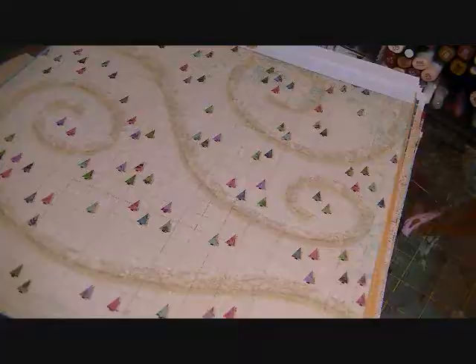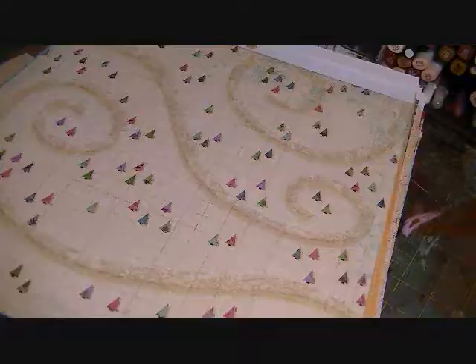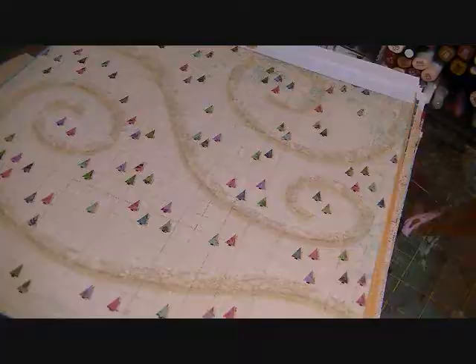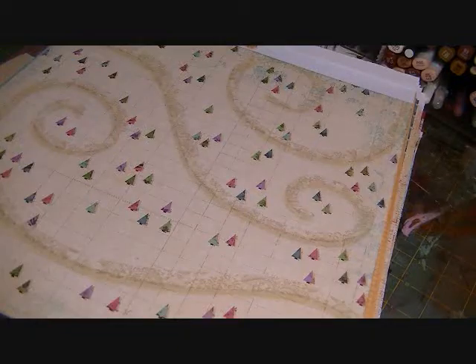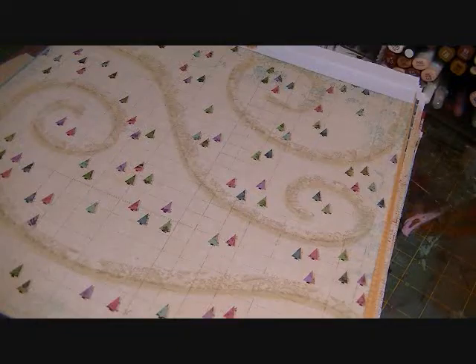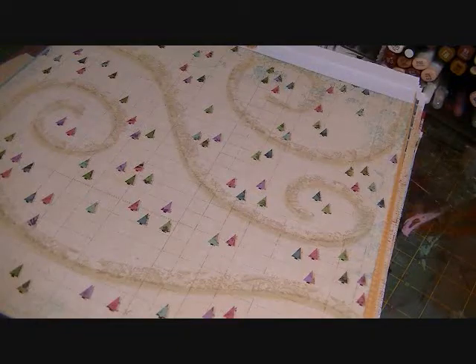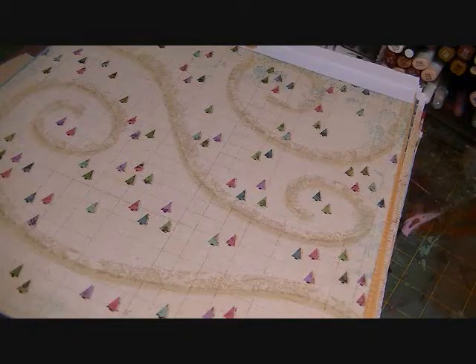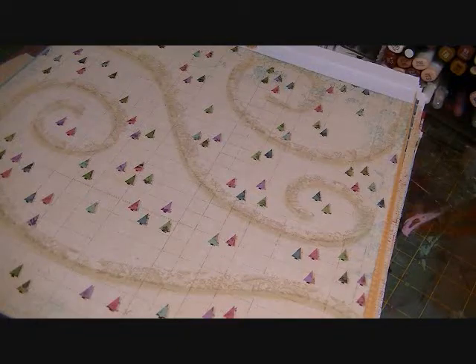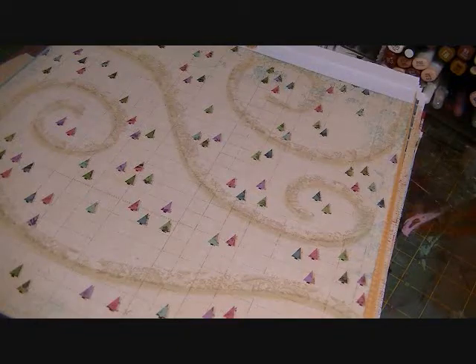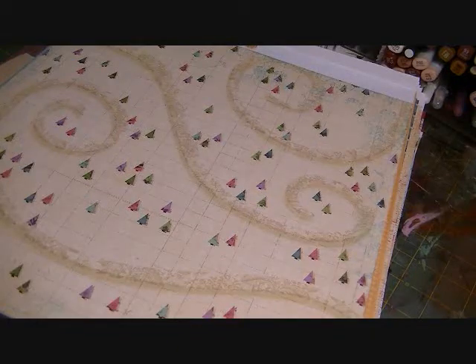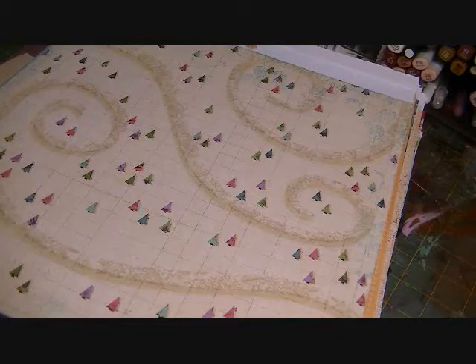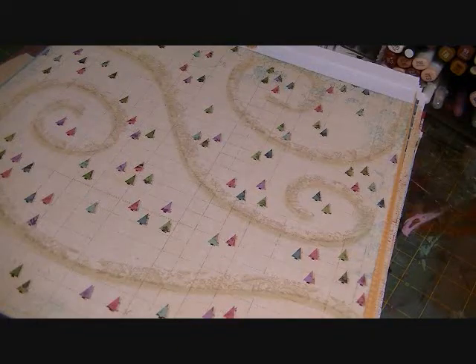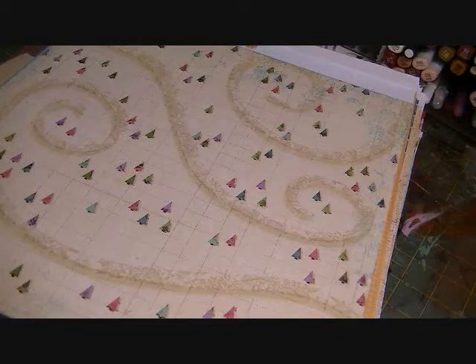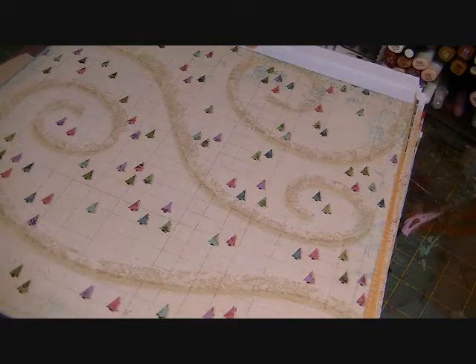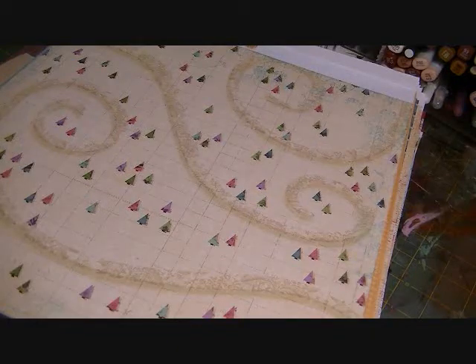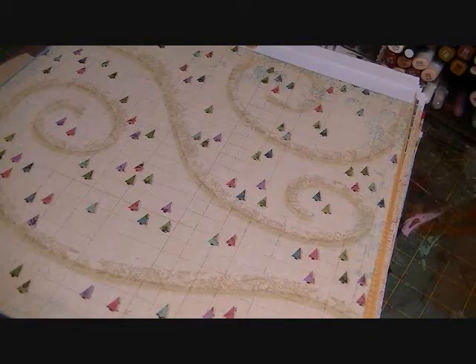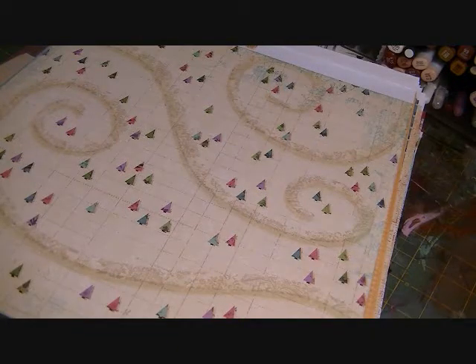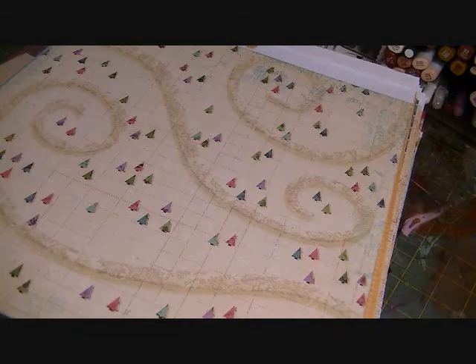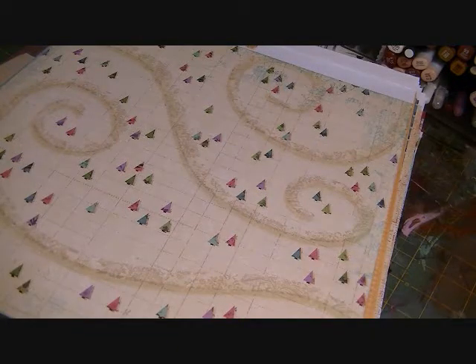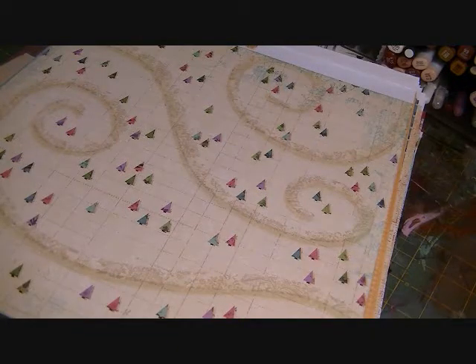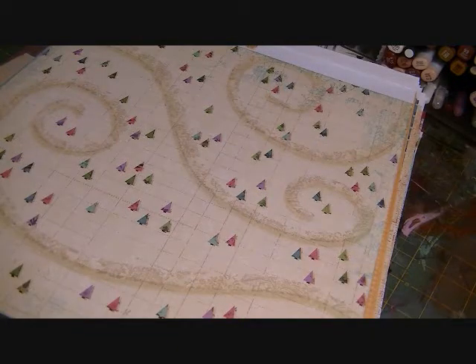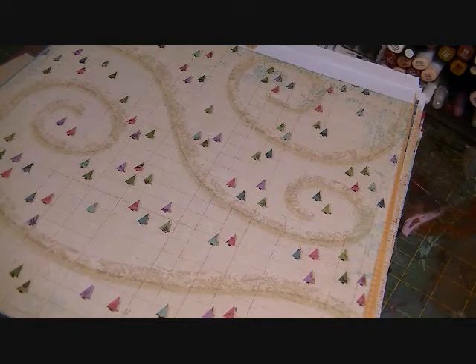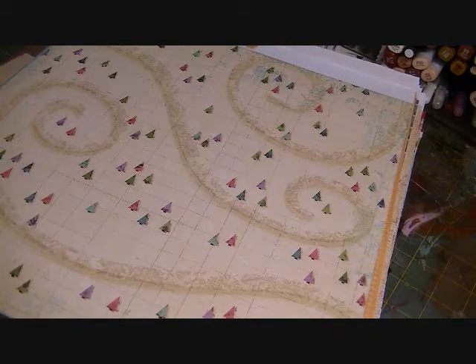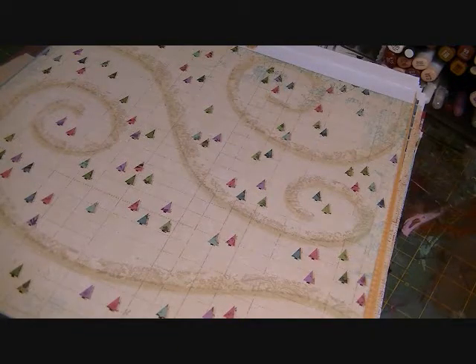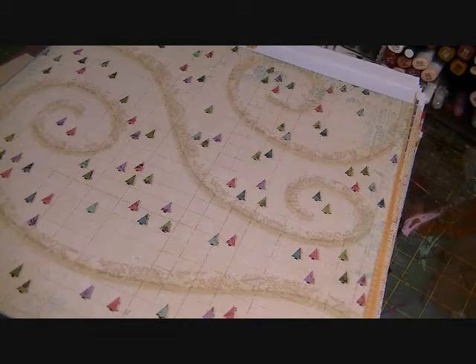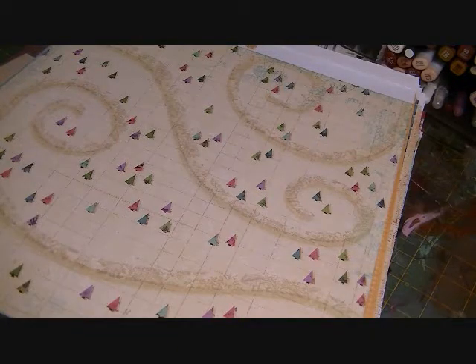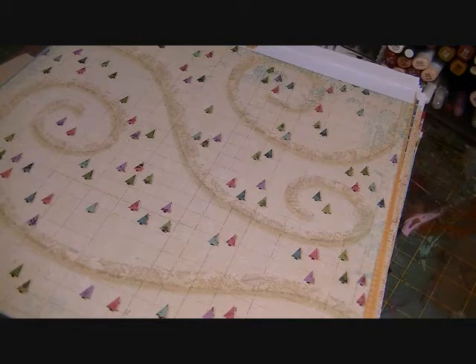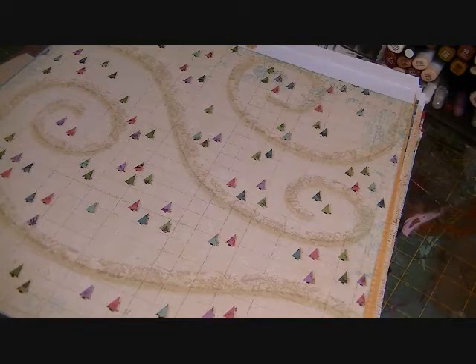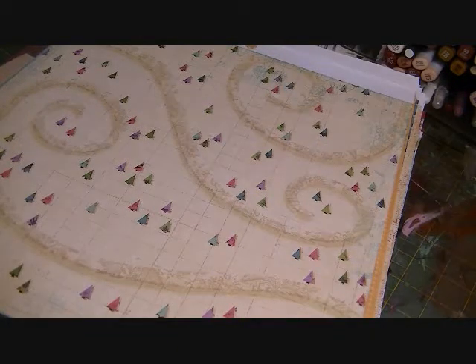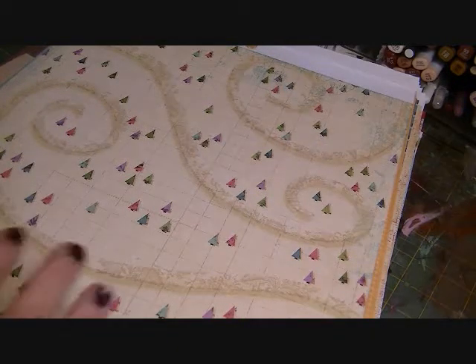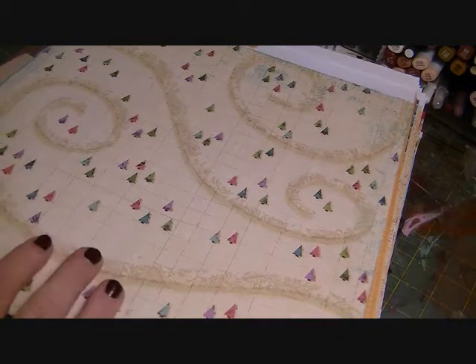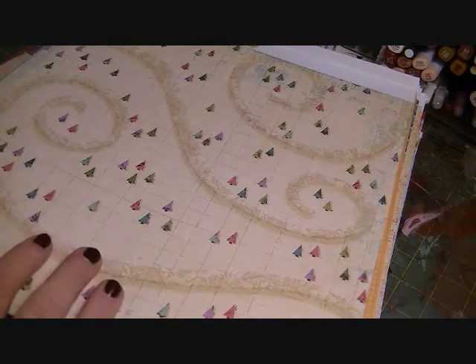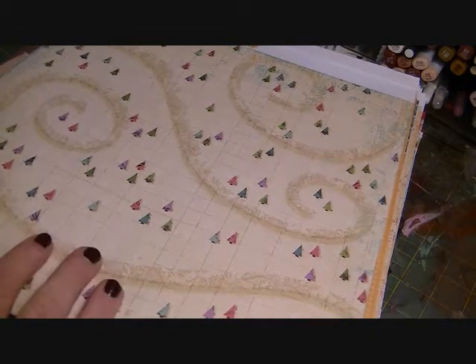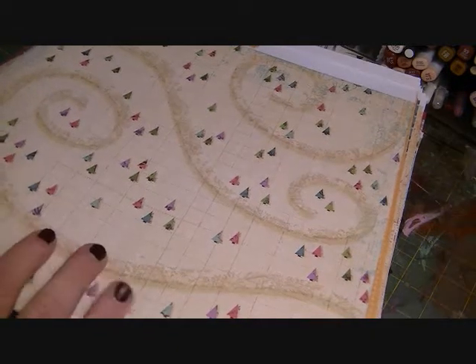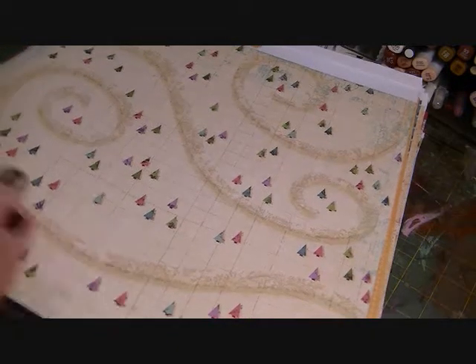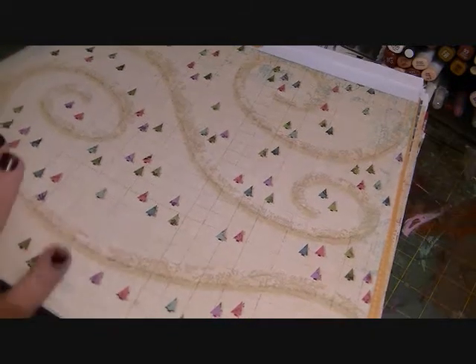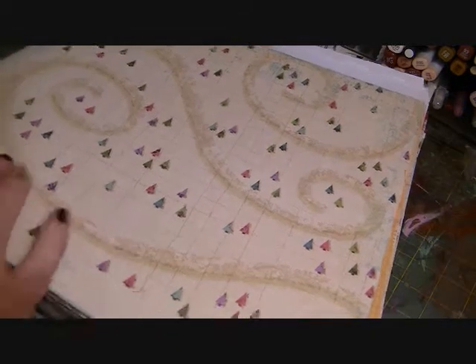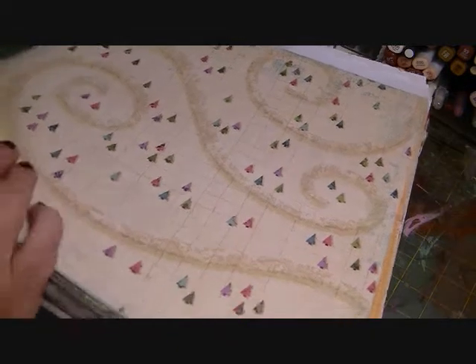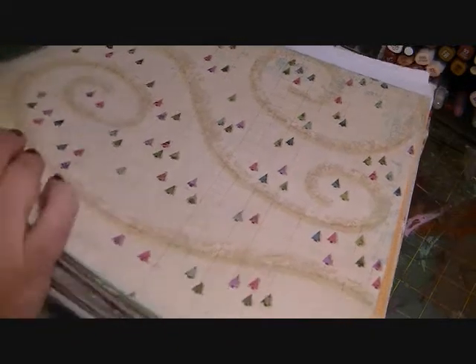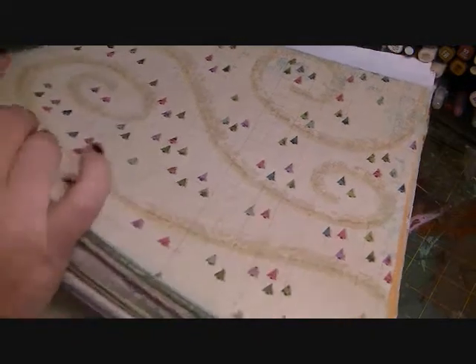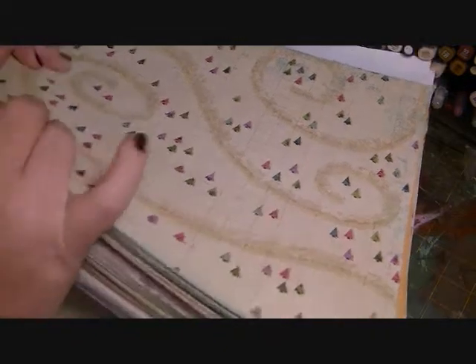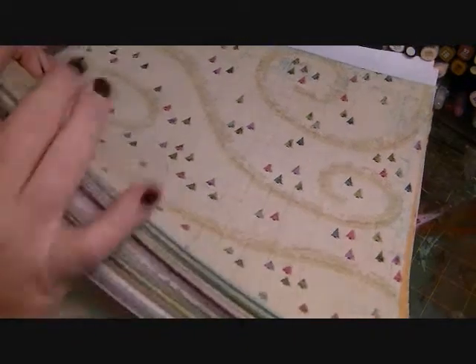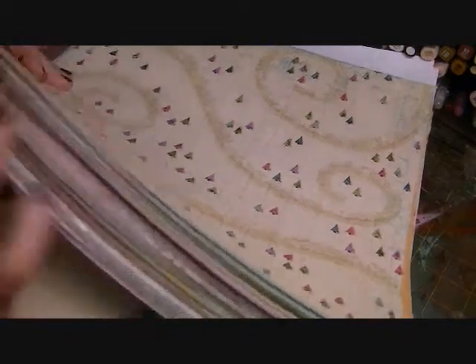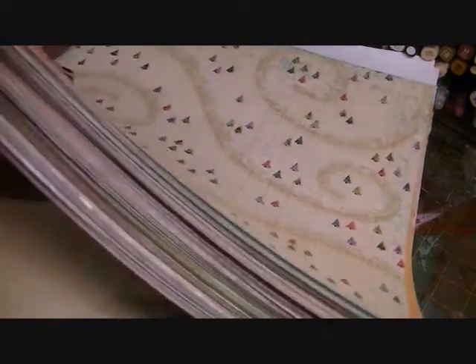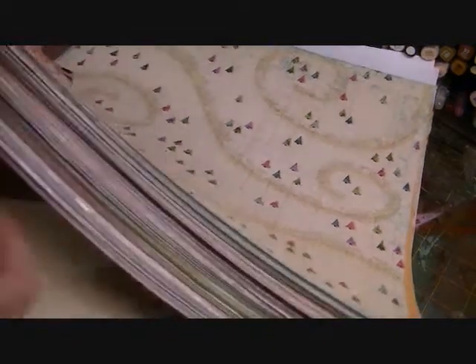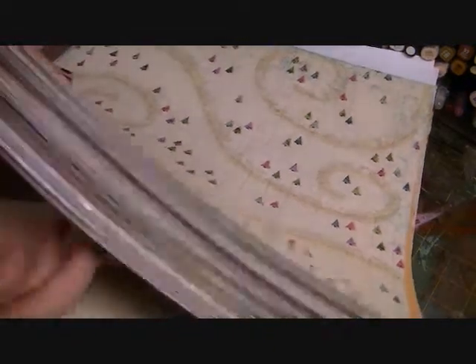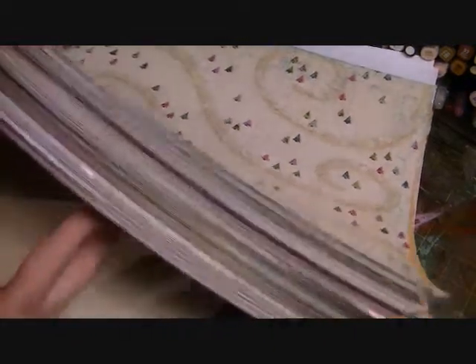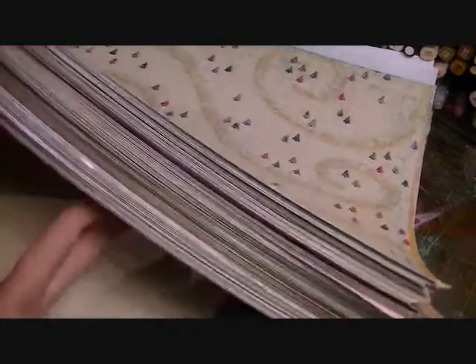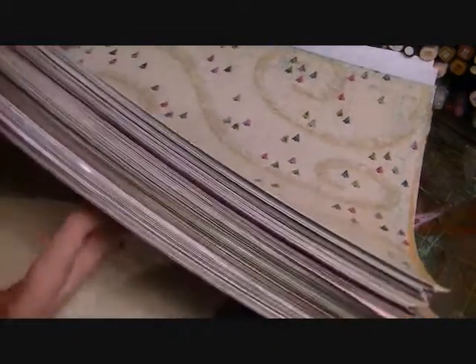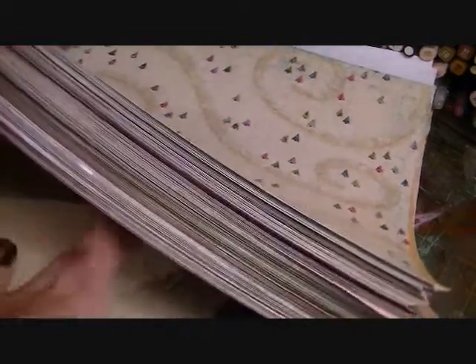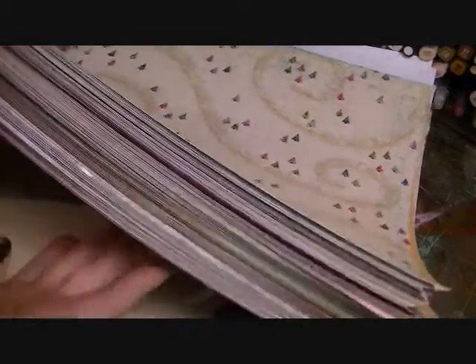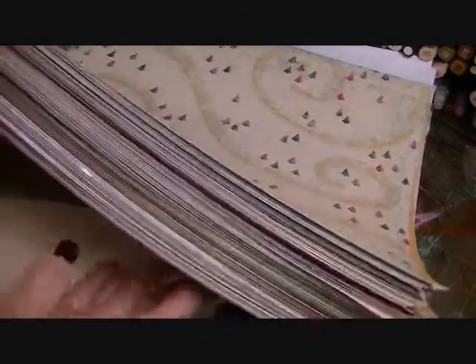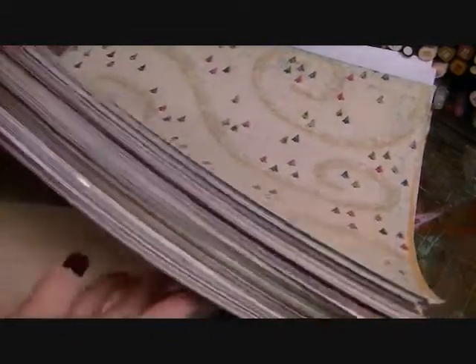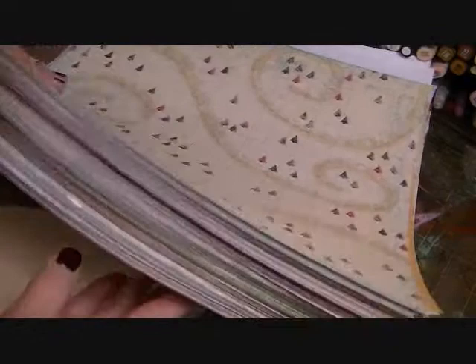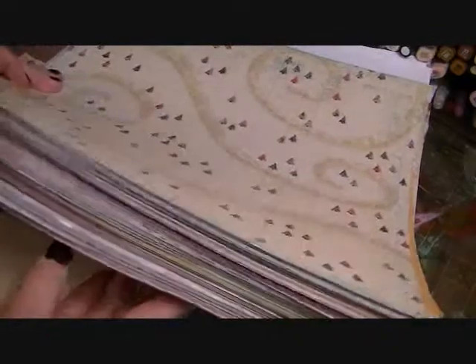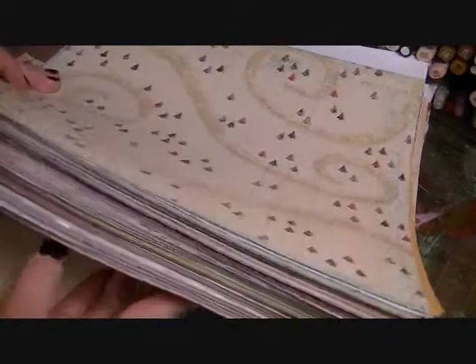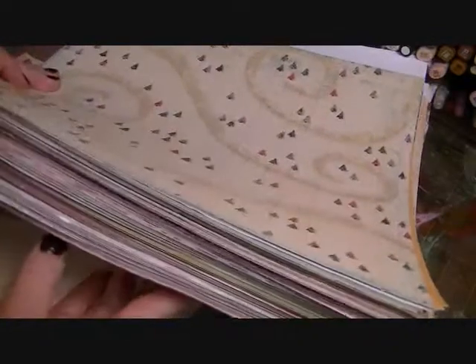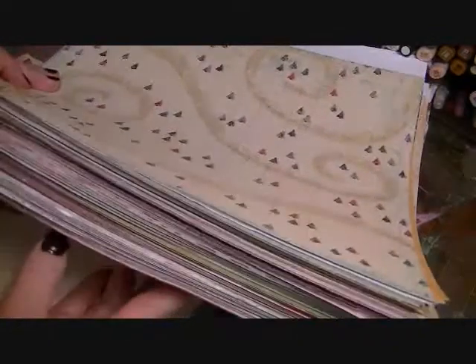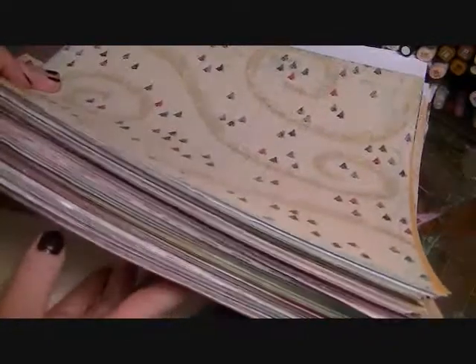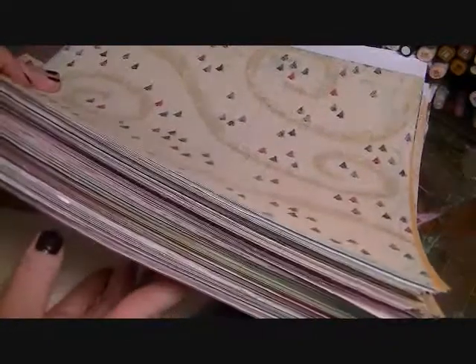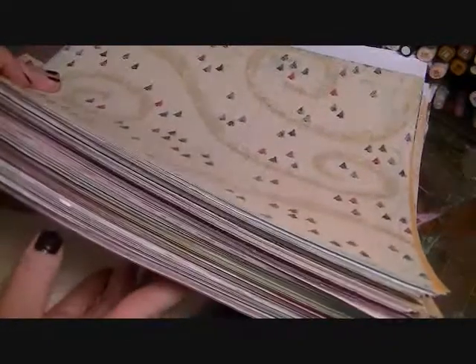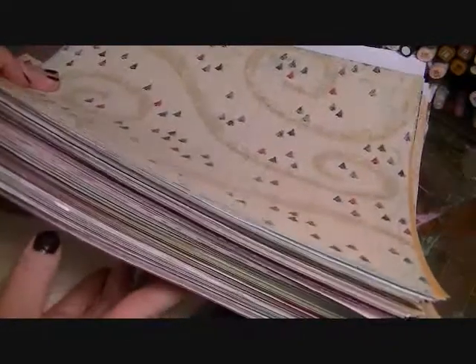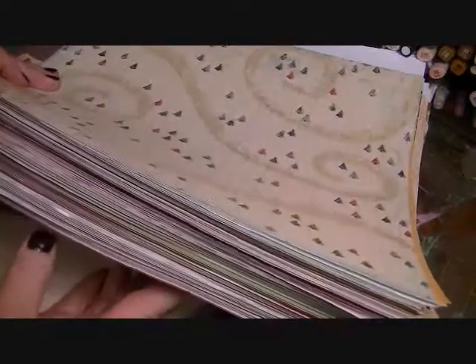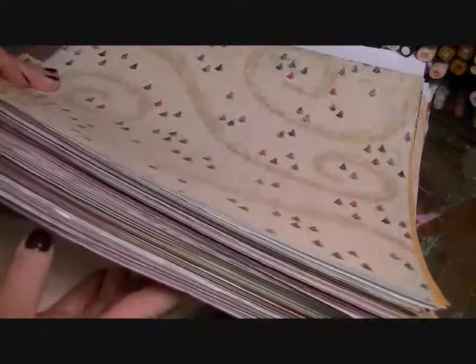Hi everybody, it's Julie again. I have the Christmas paper lot — here it is.